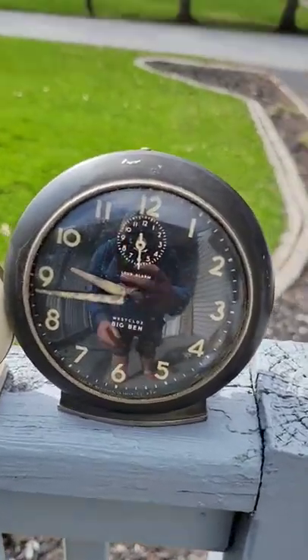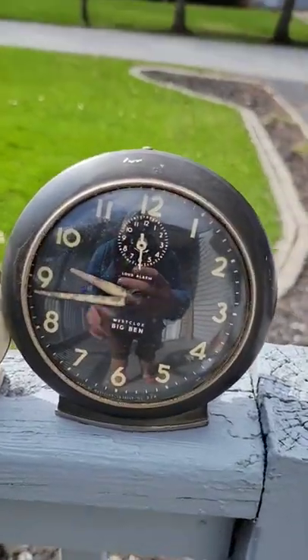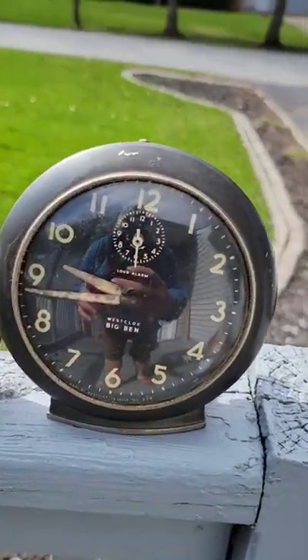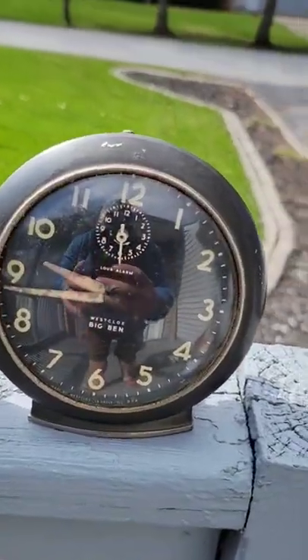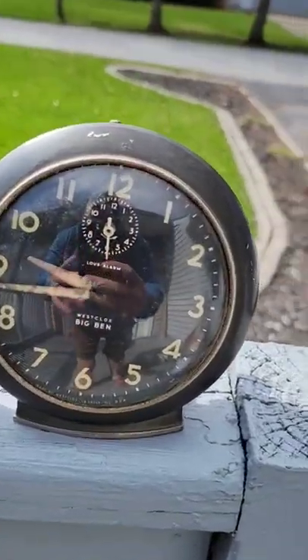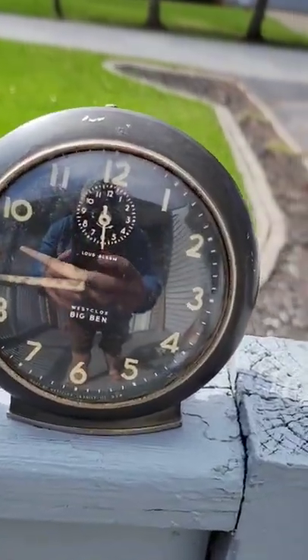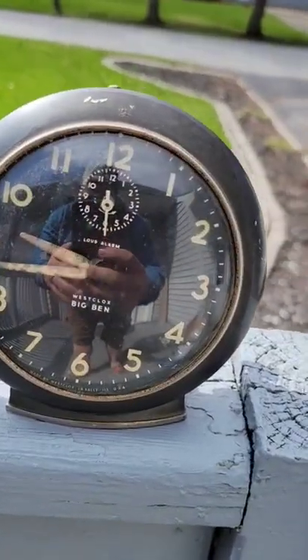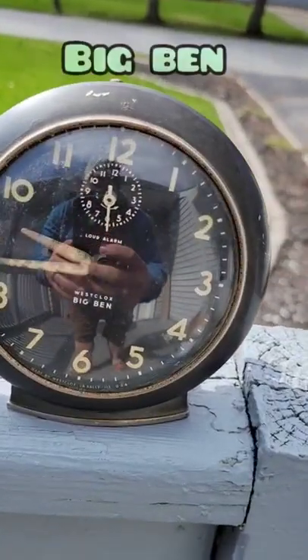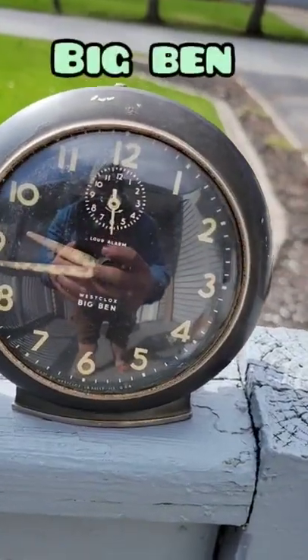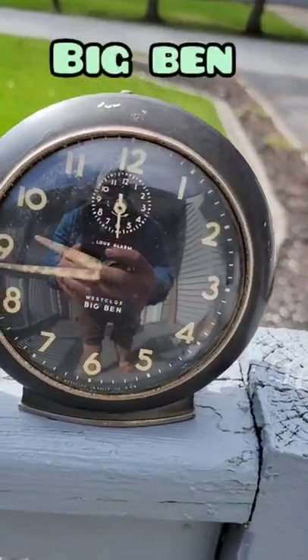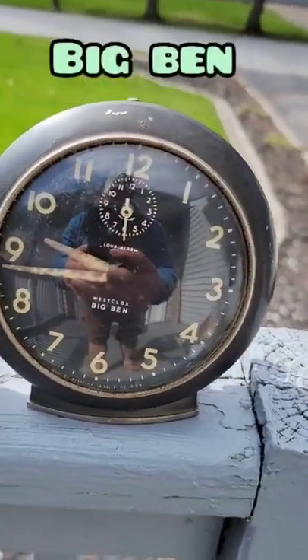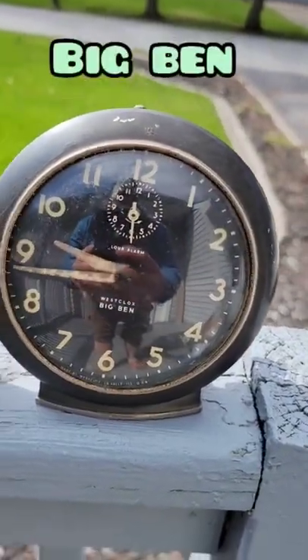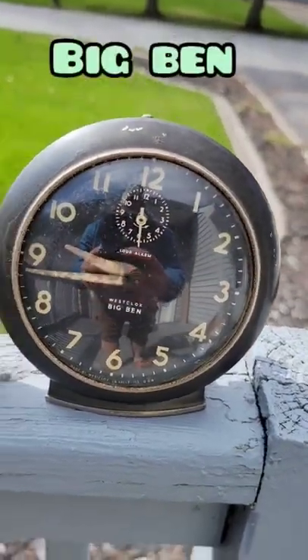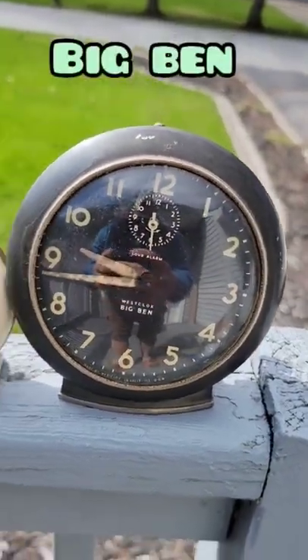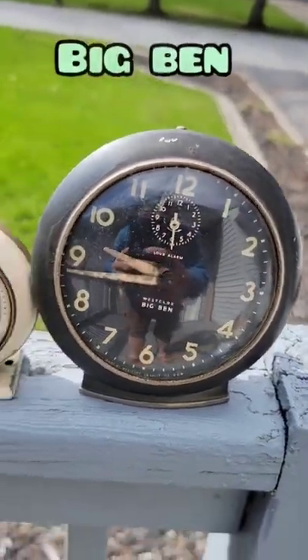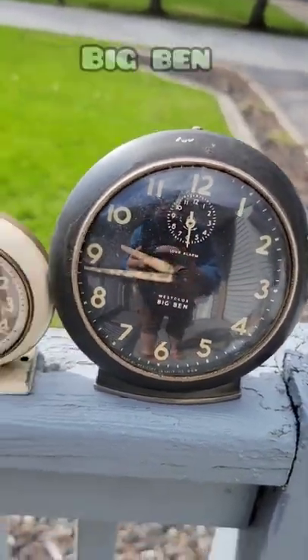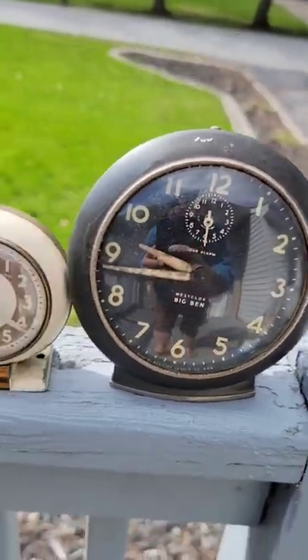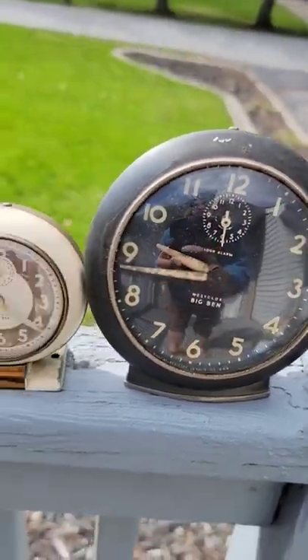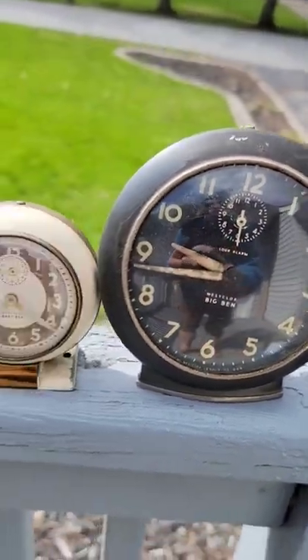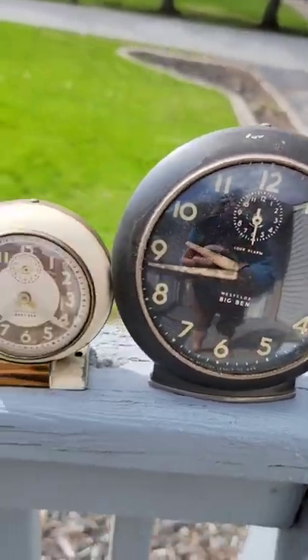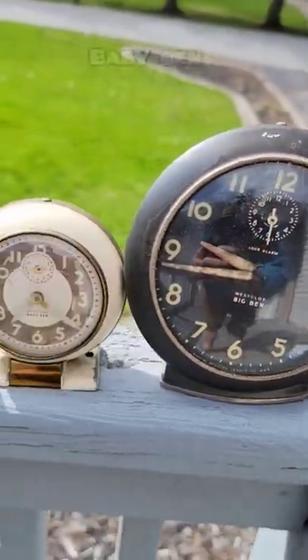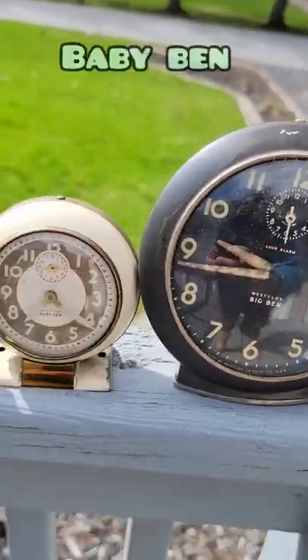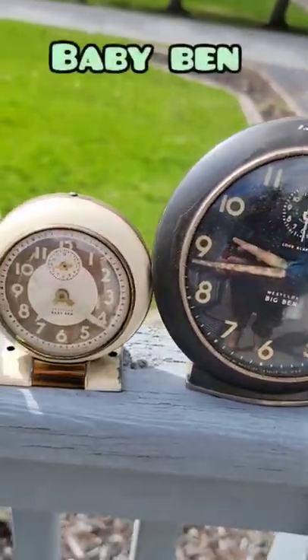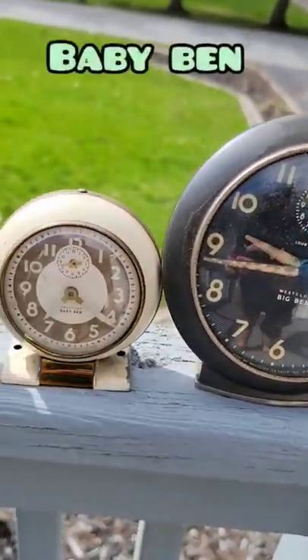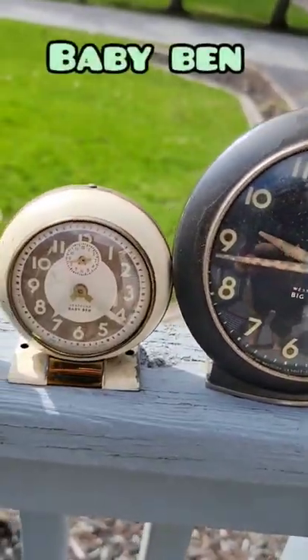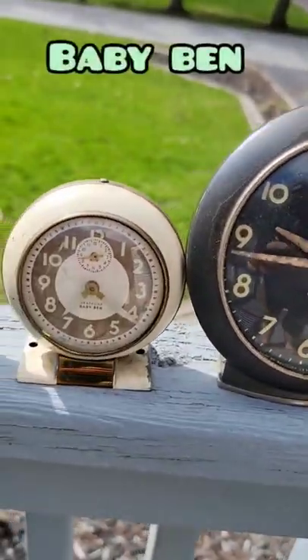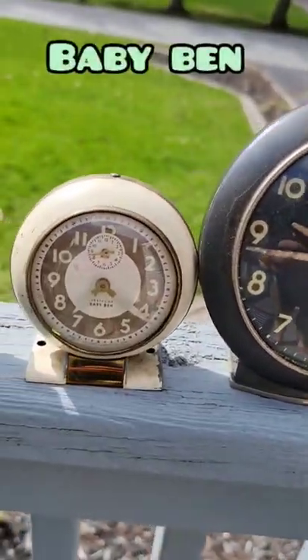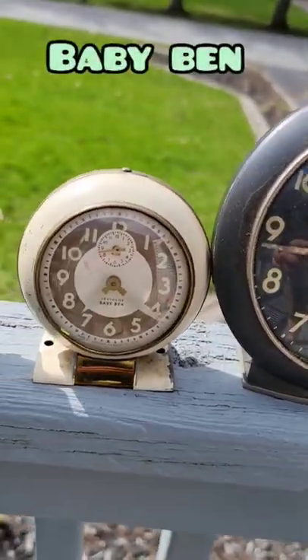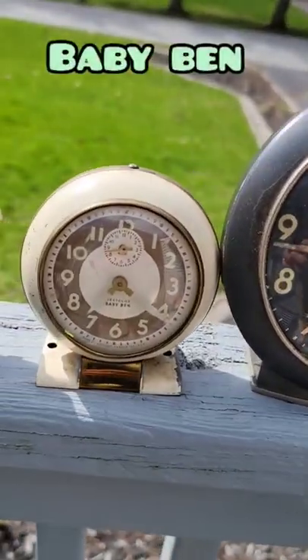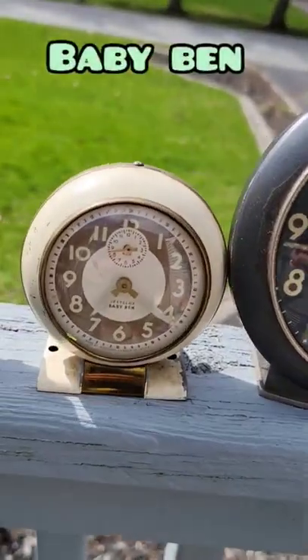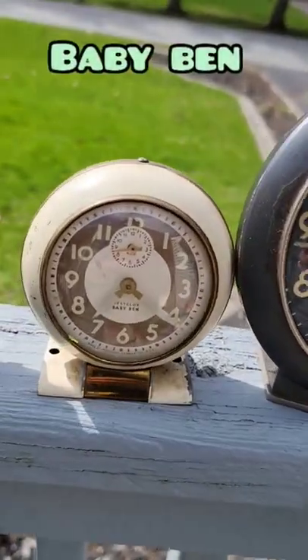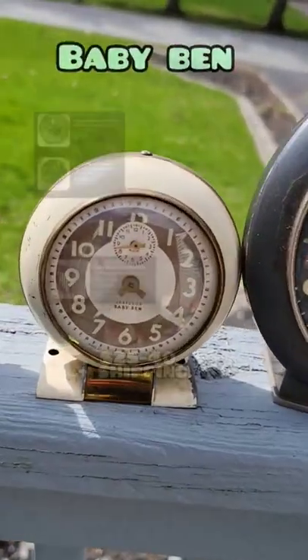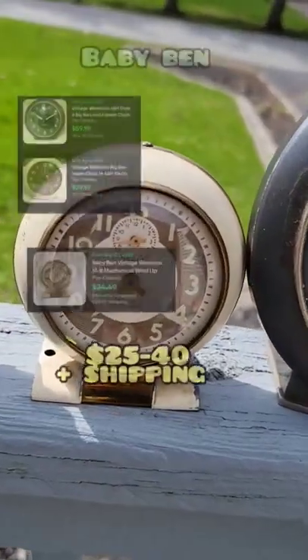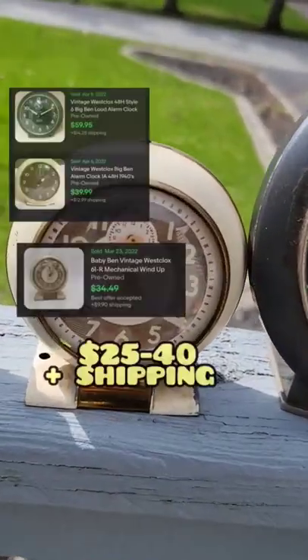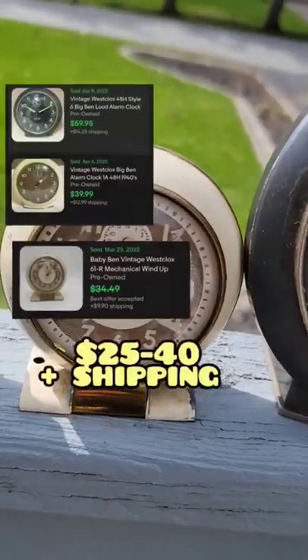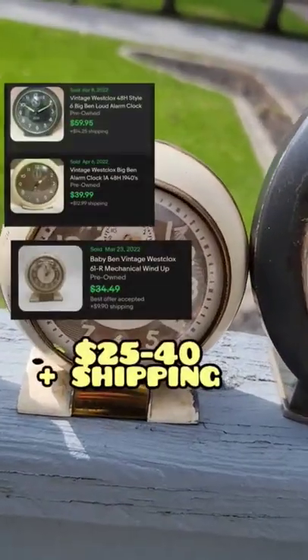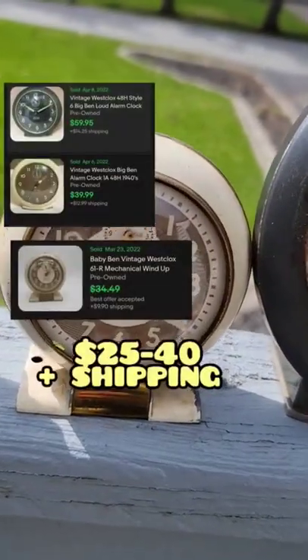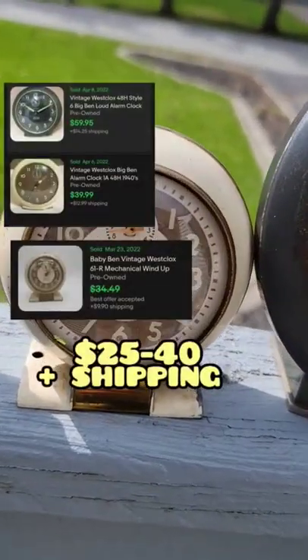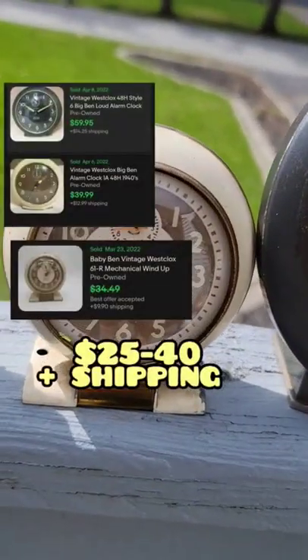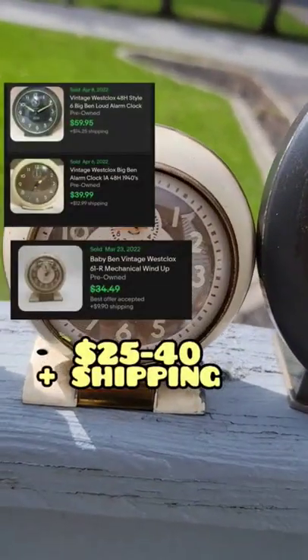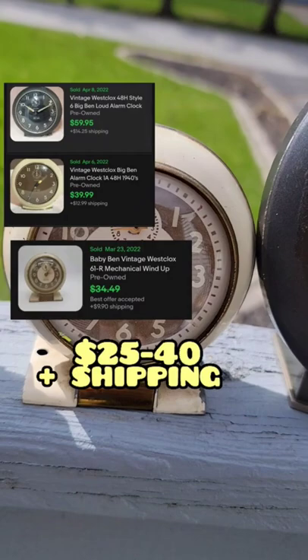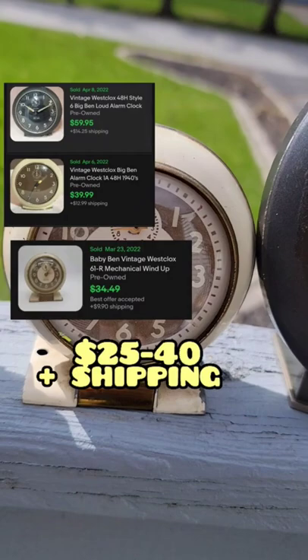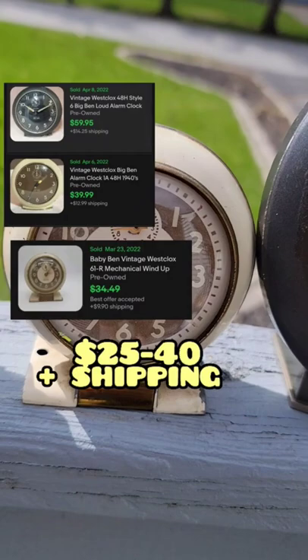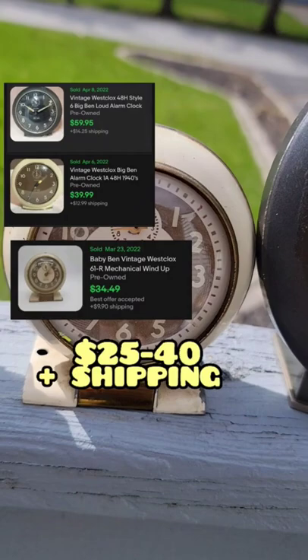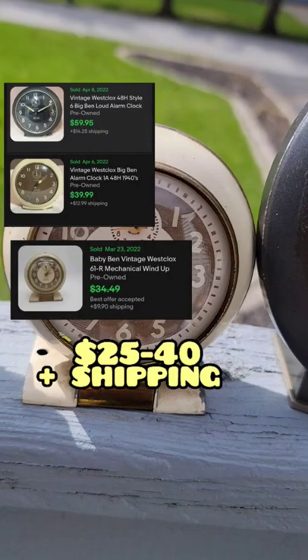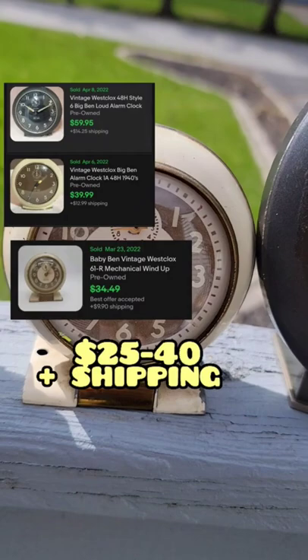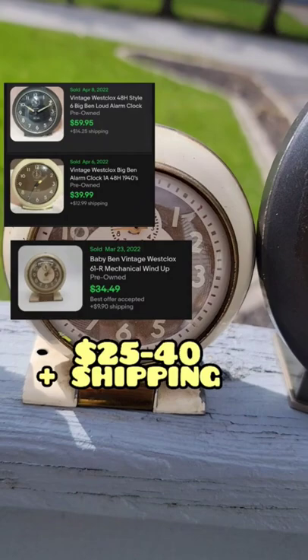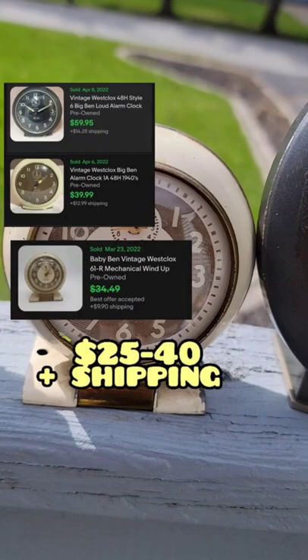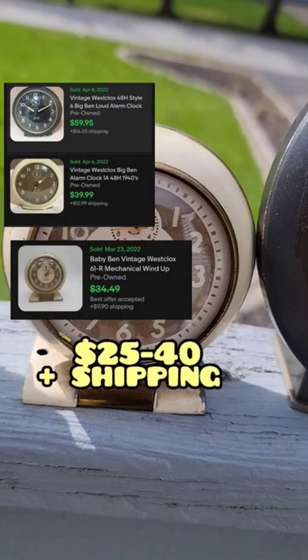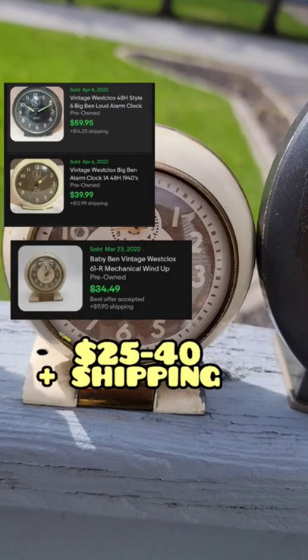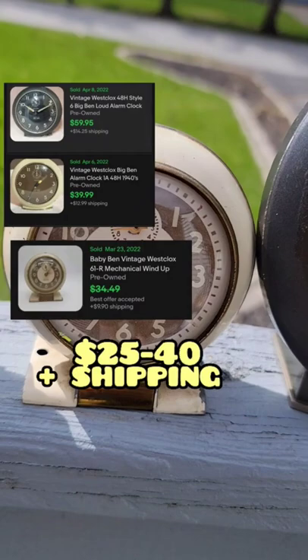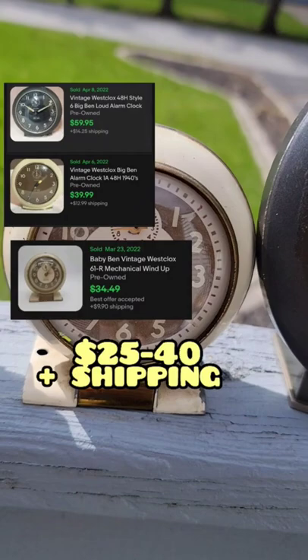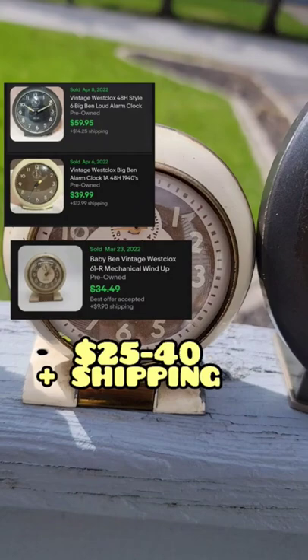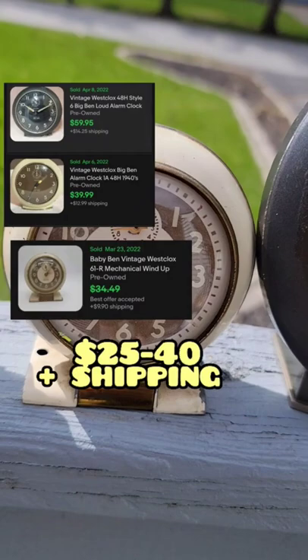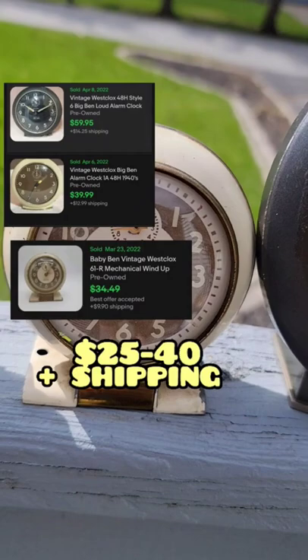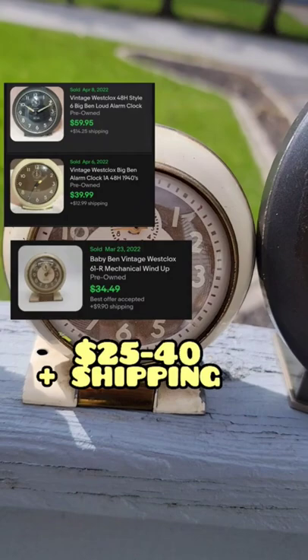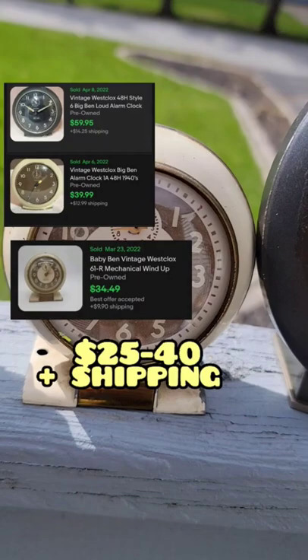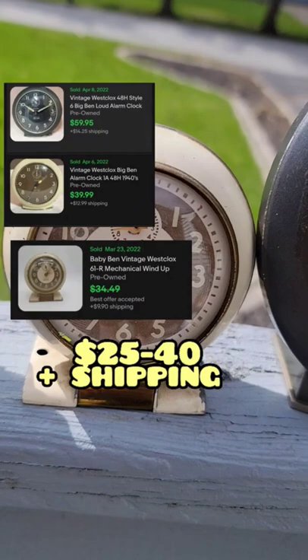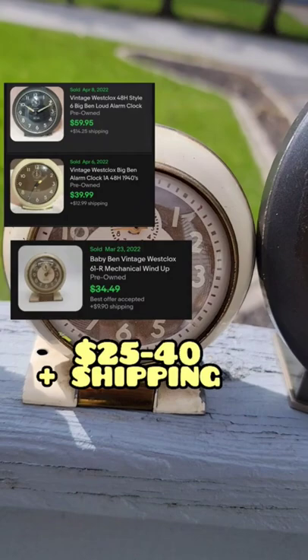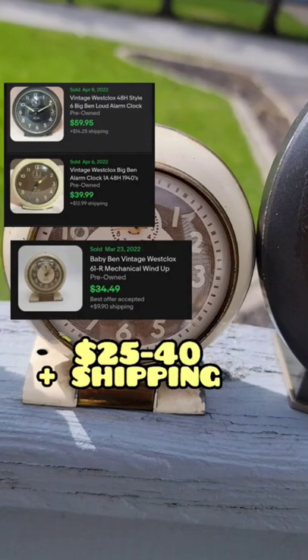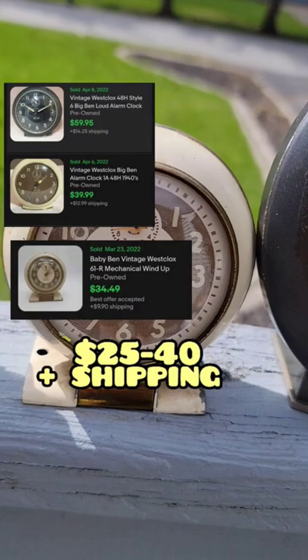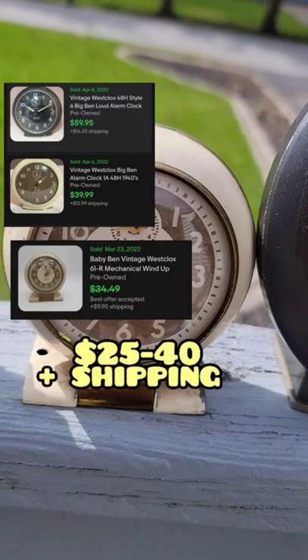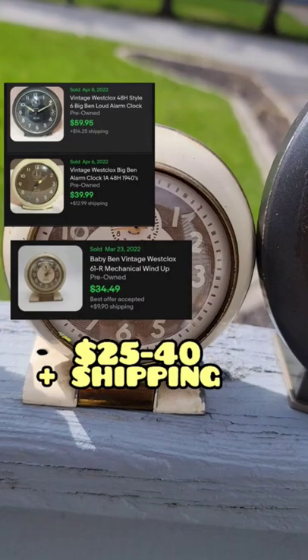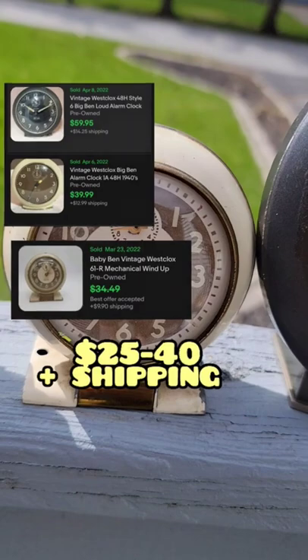We have Big Ben here and we also have Baby Ben. We should get around $25 to $40 plus shipping on each.